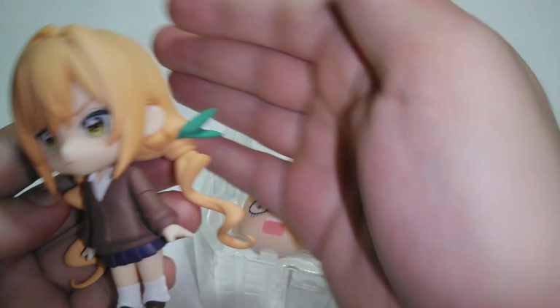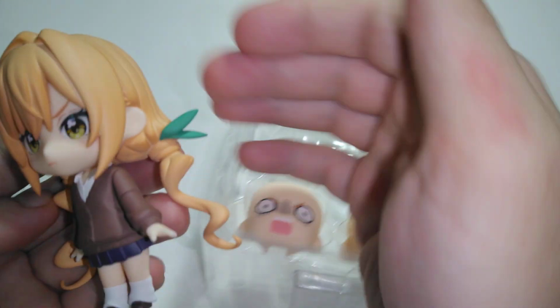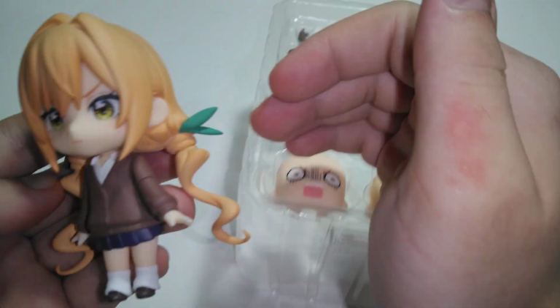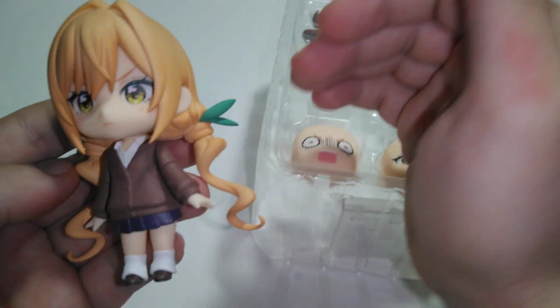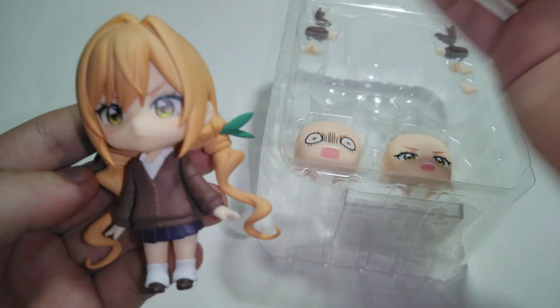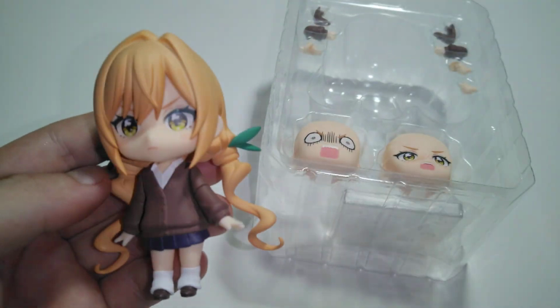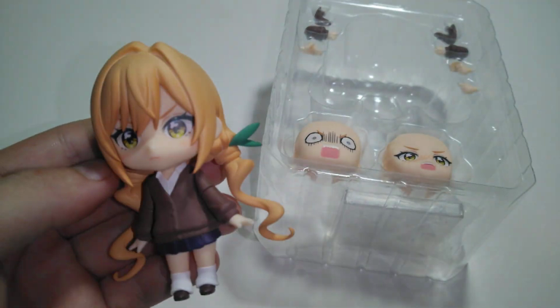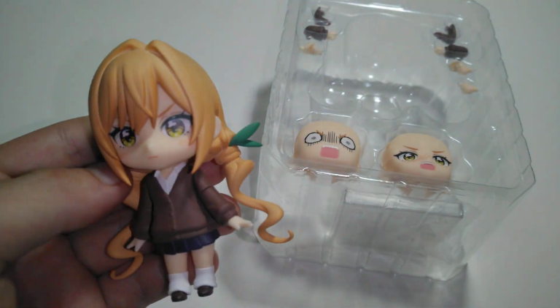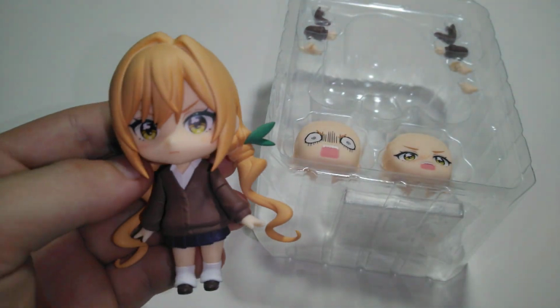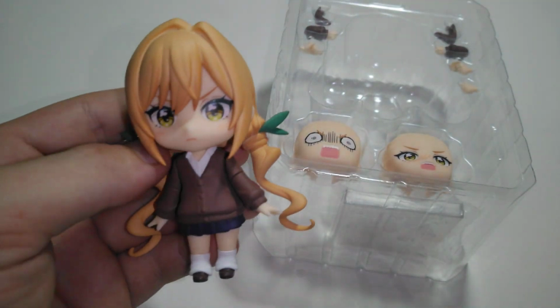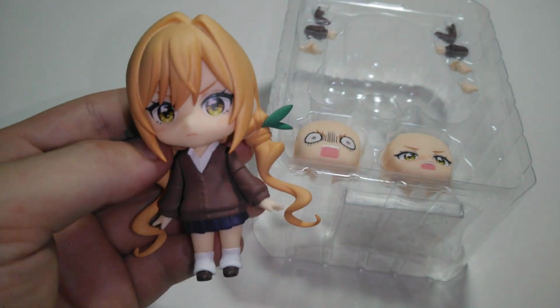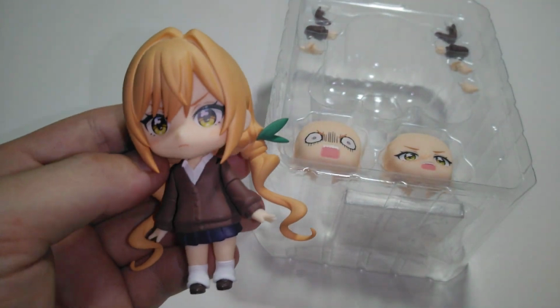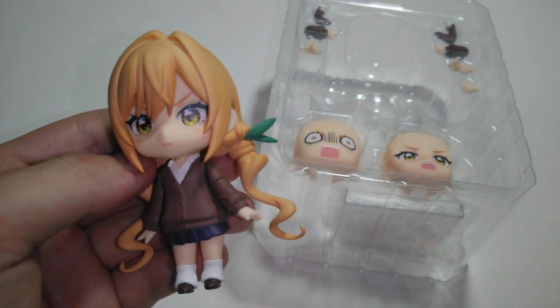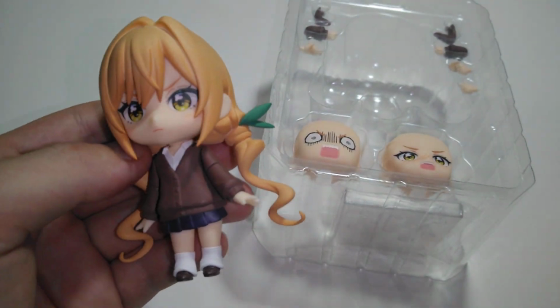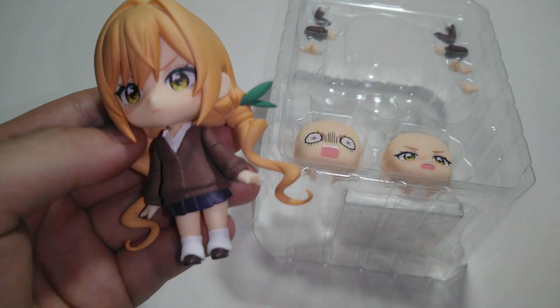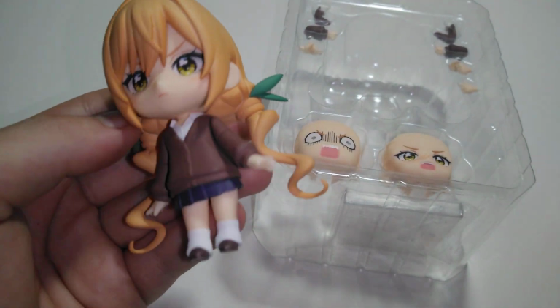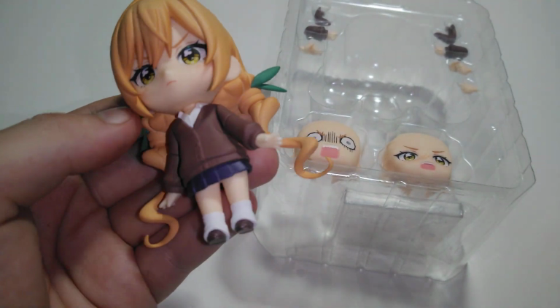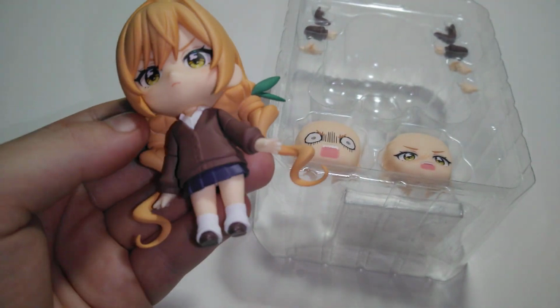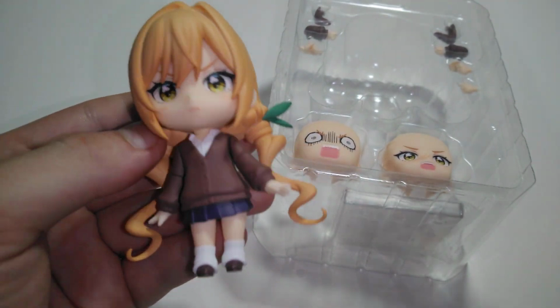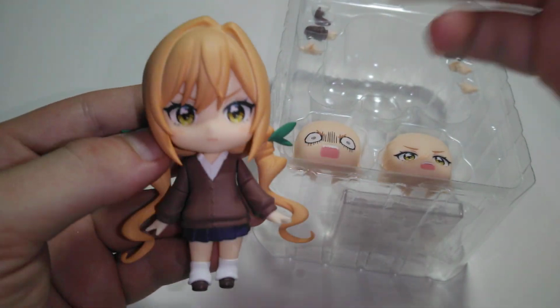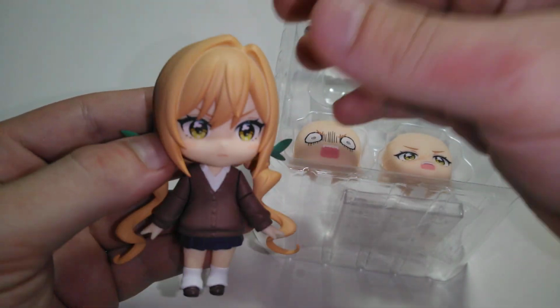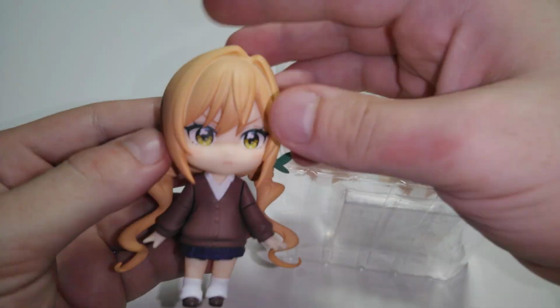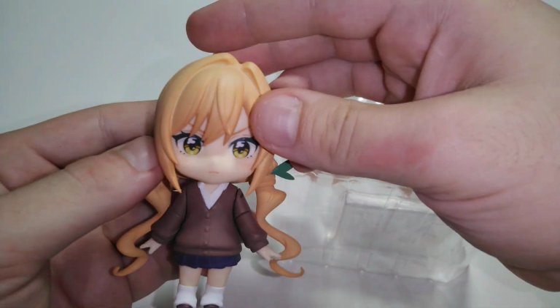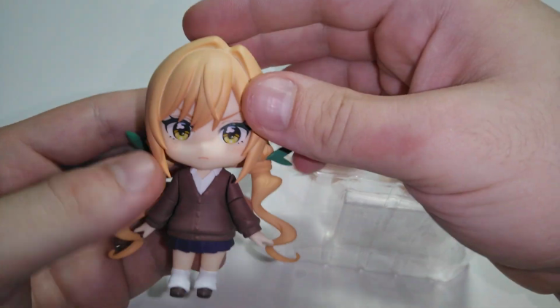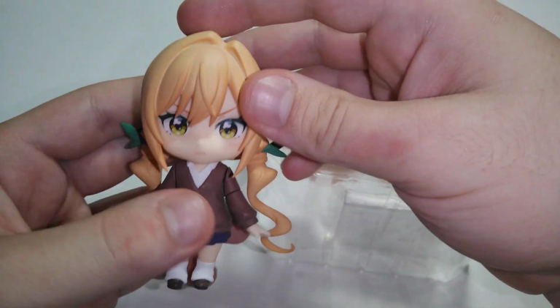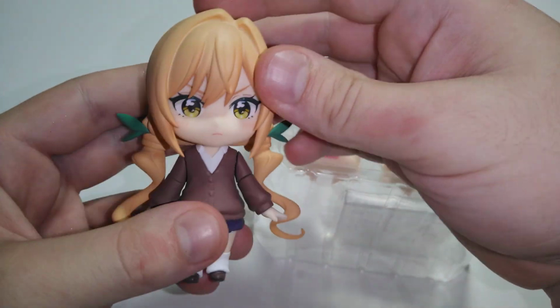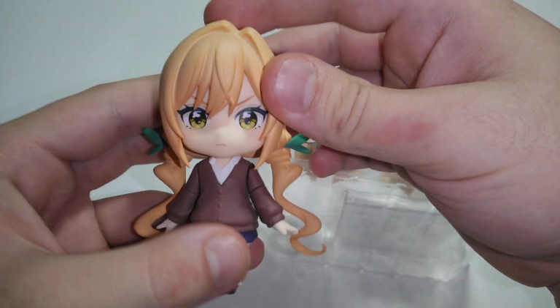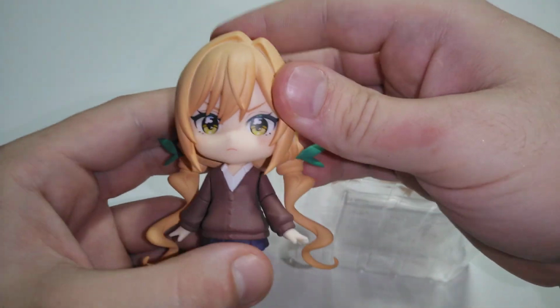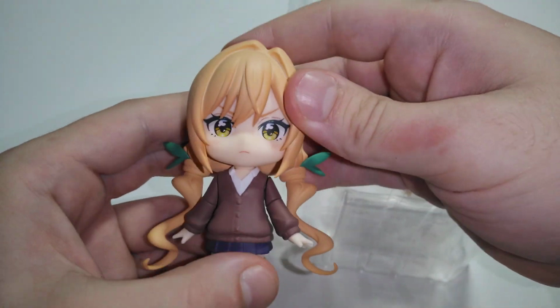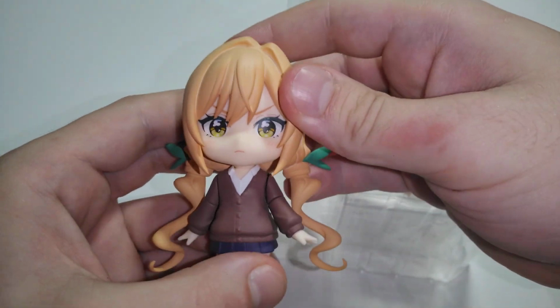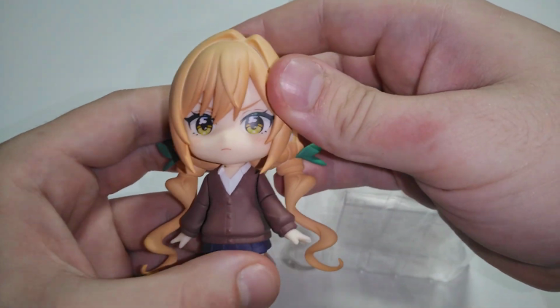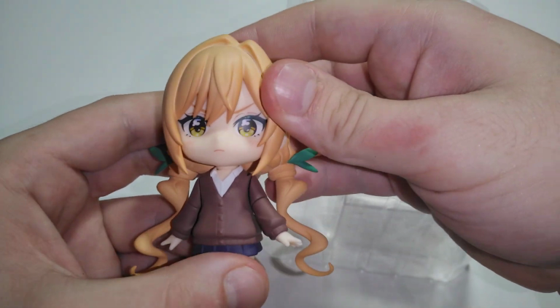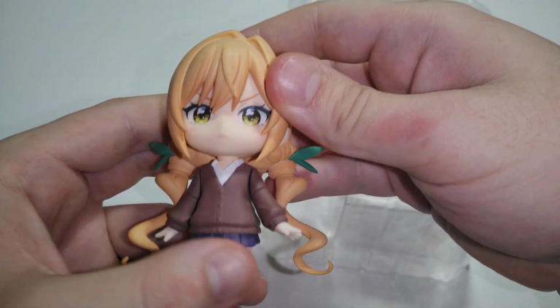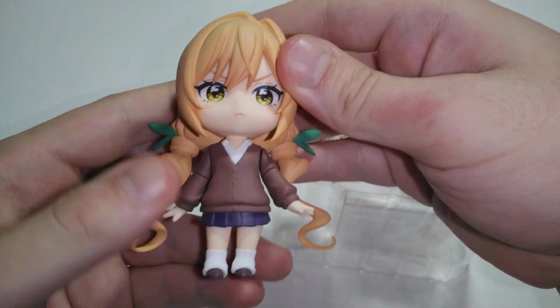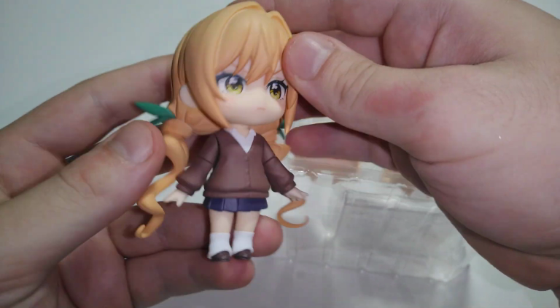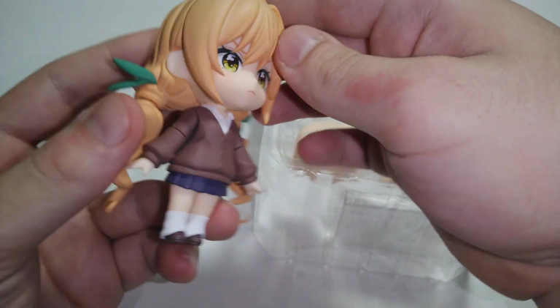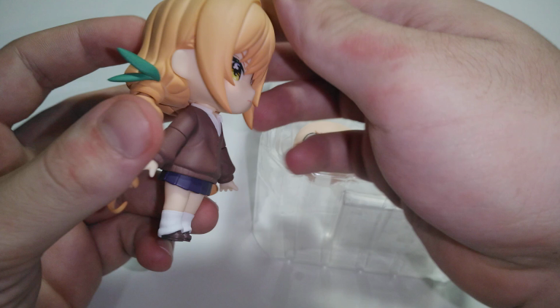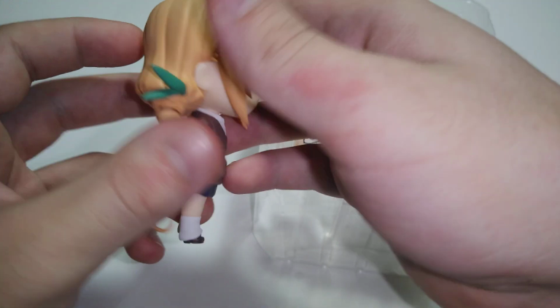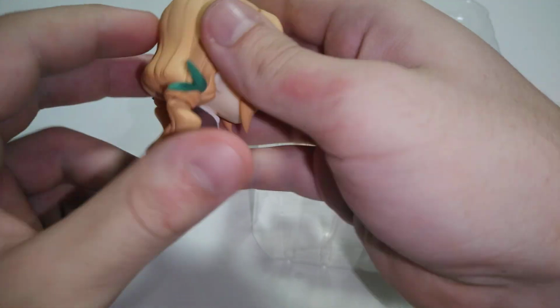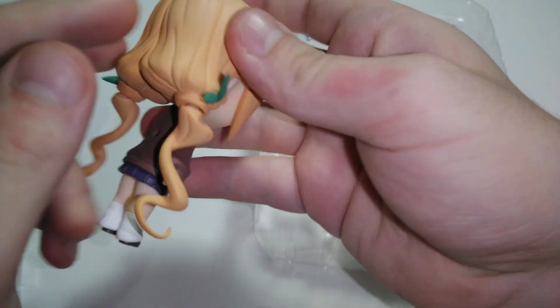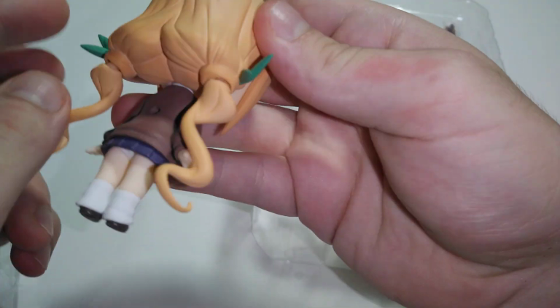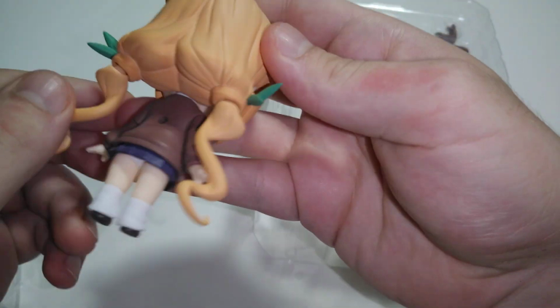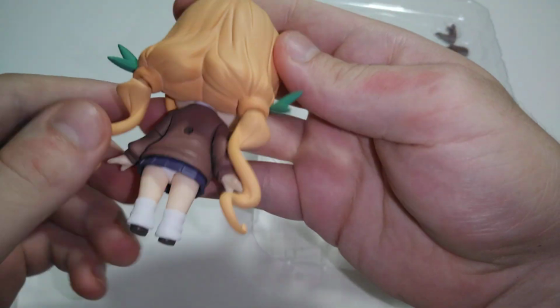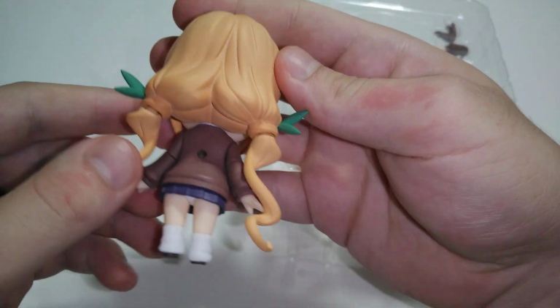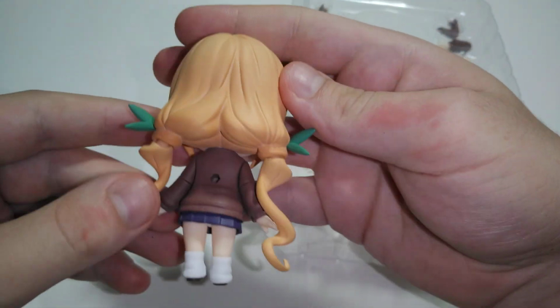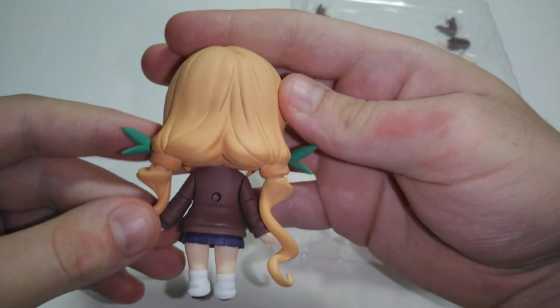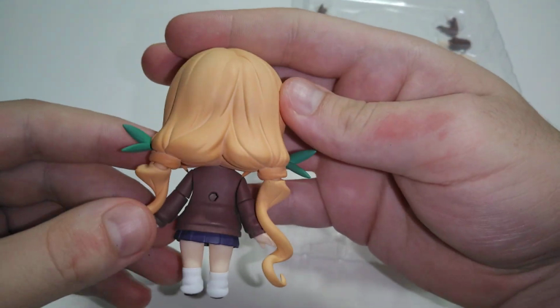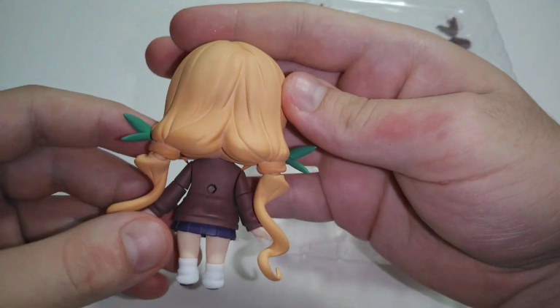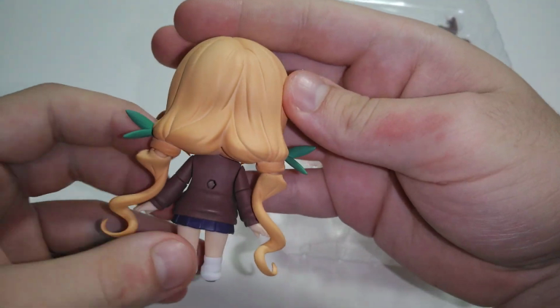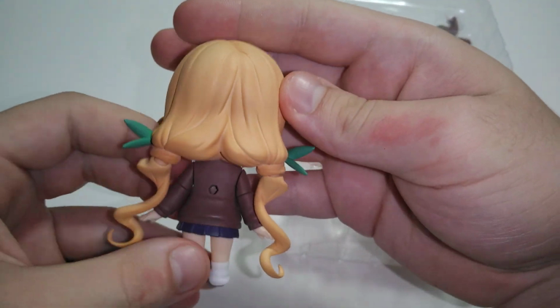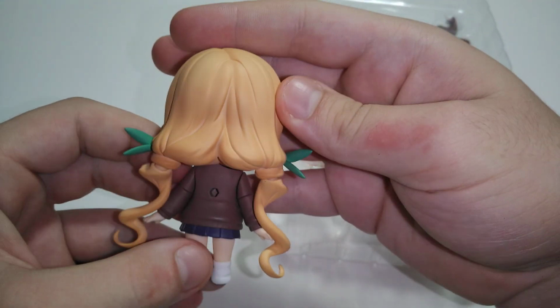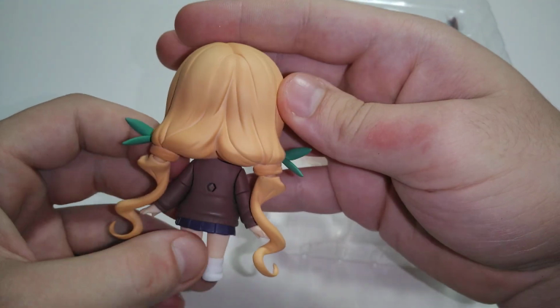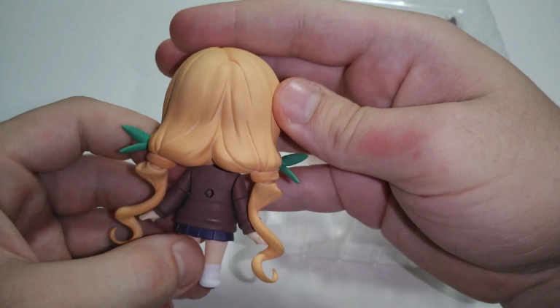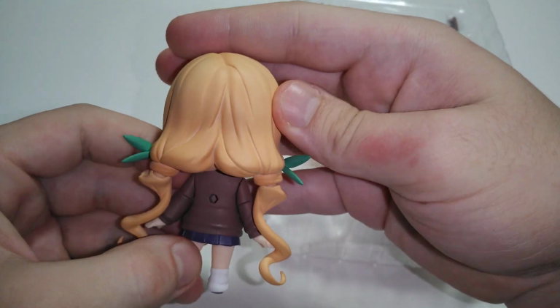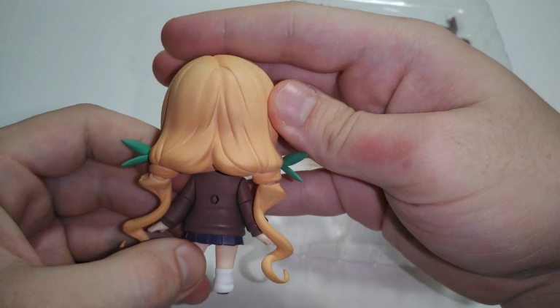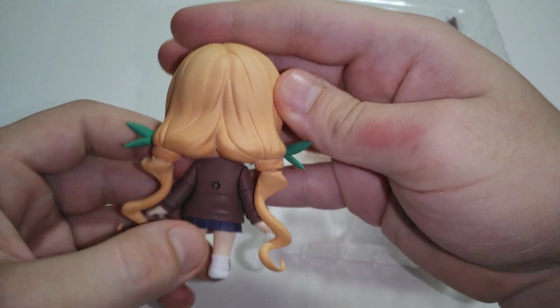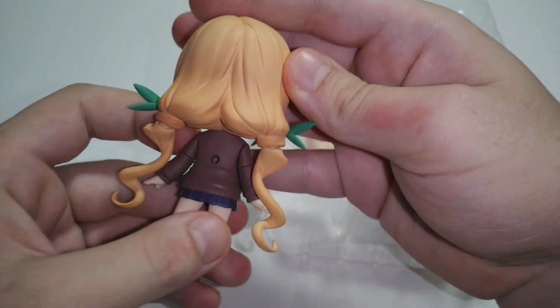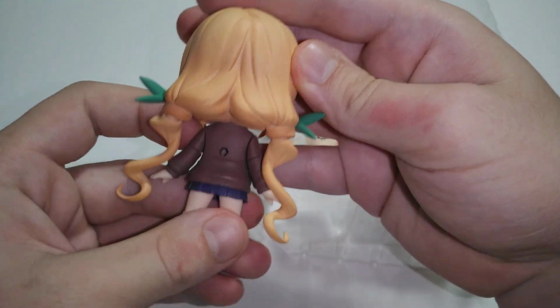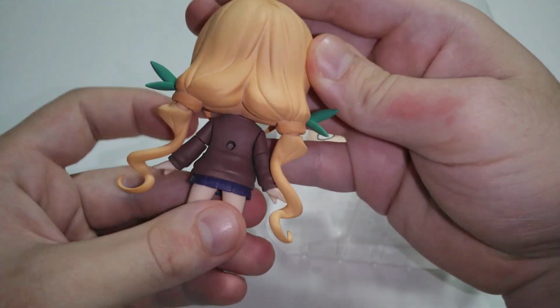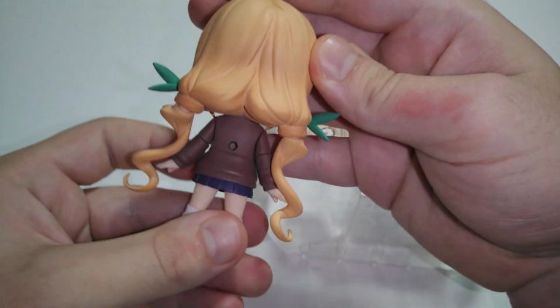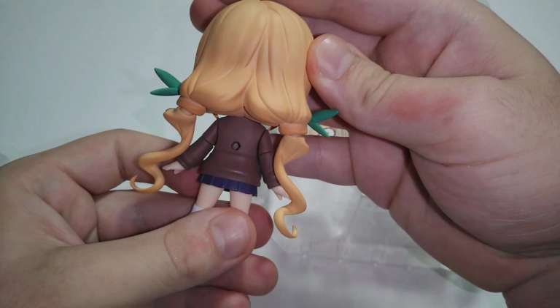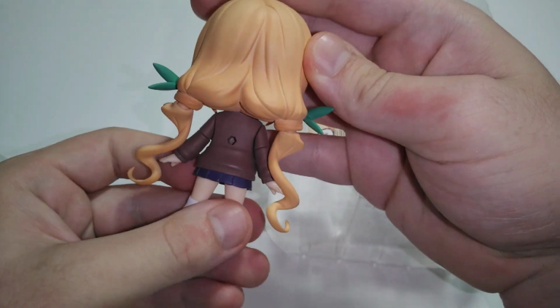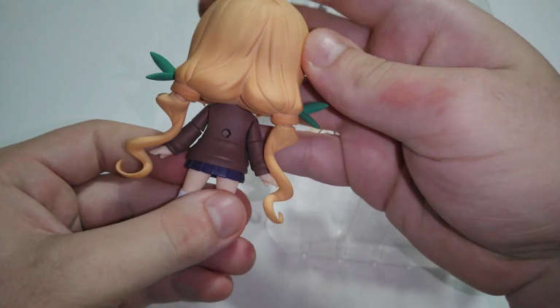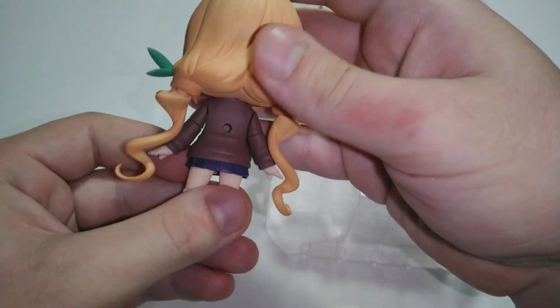I'm definitely looking forward to Season 2 — the dub, that is. Because I do read the manga.